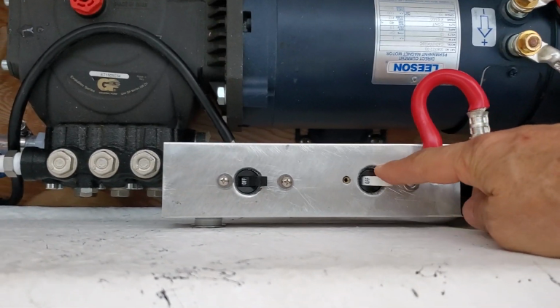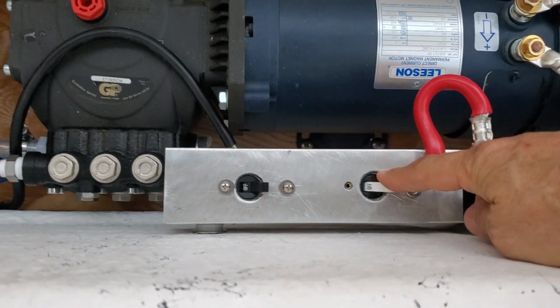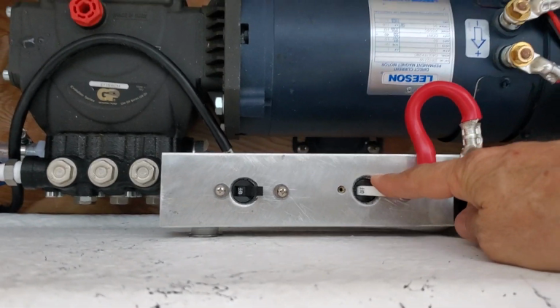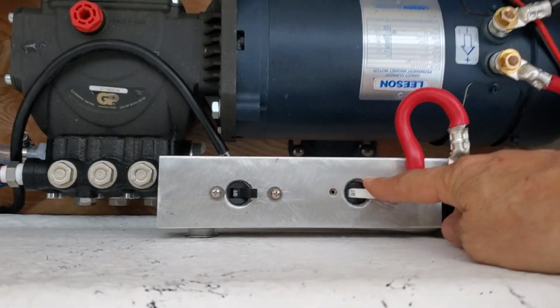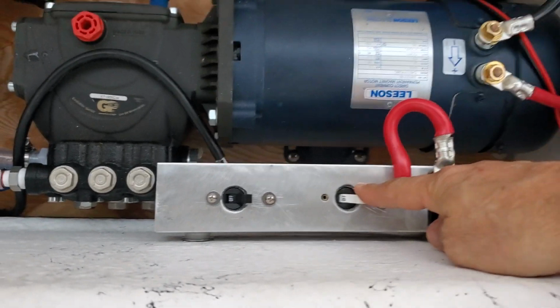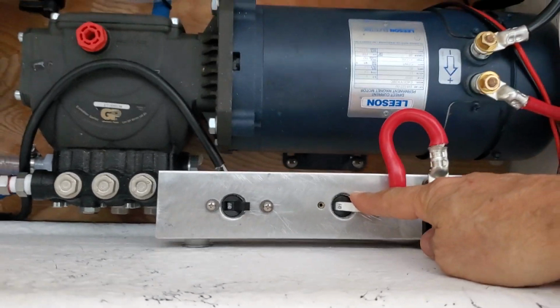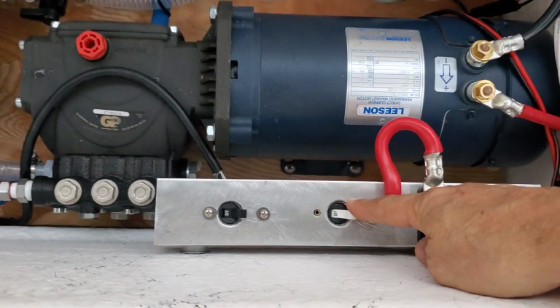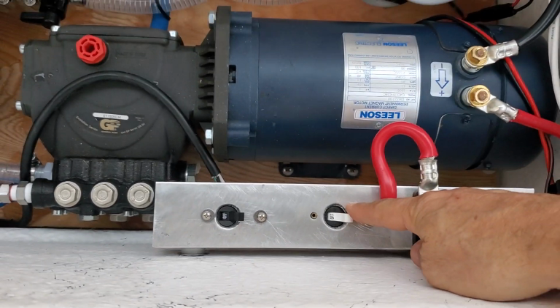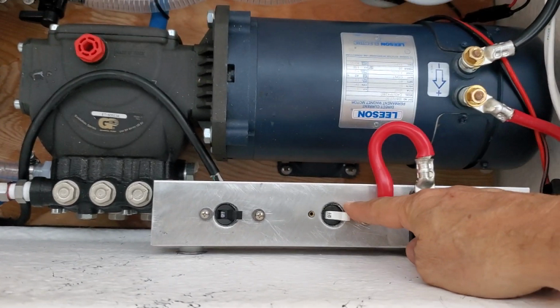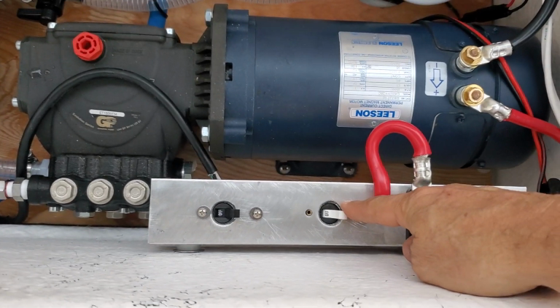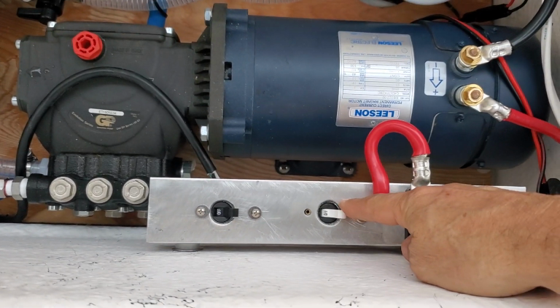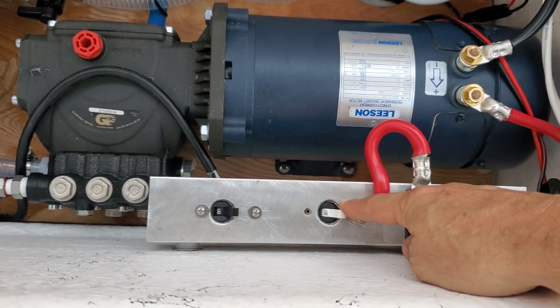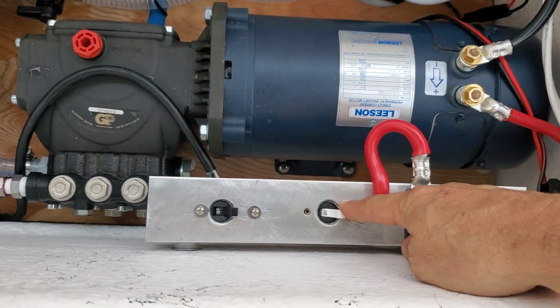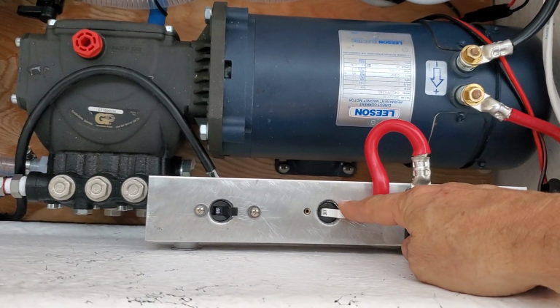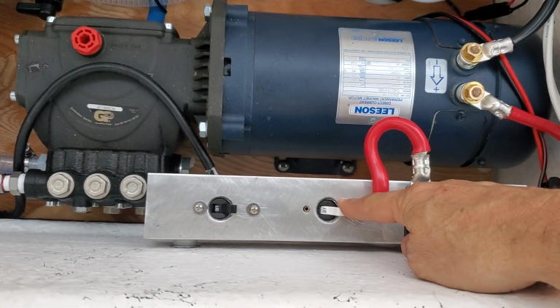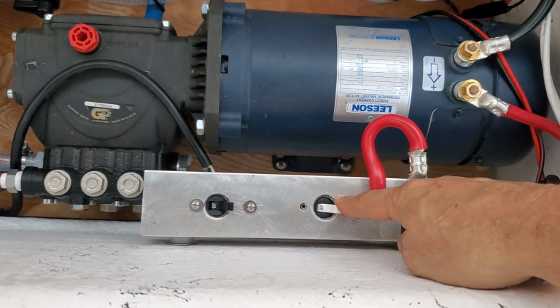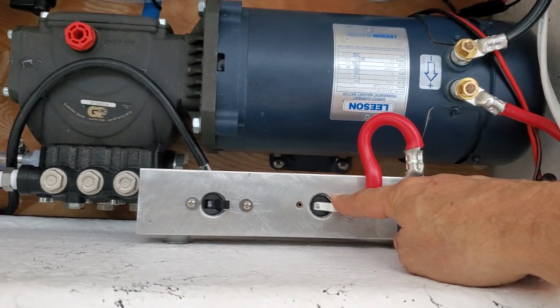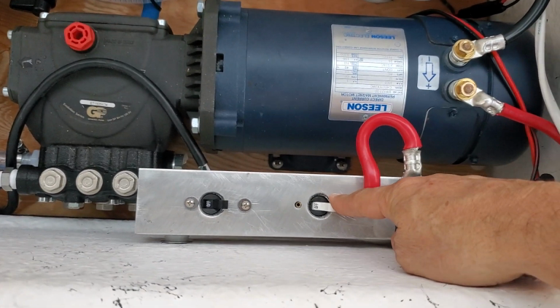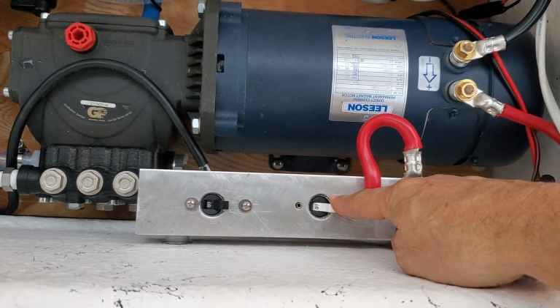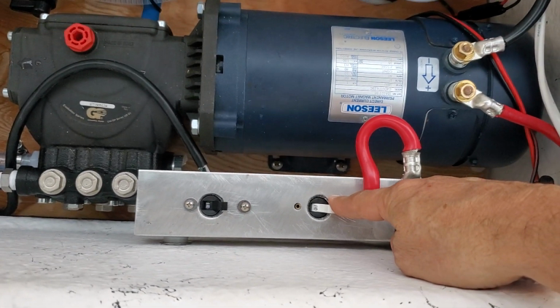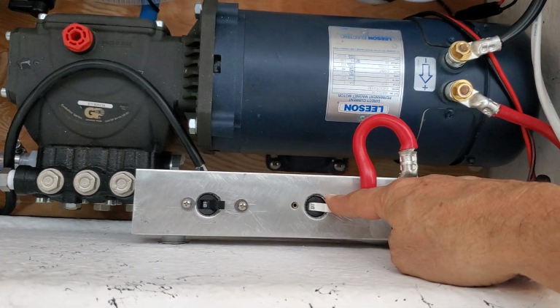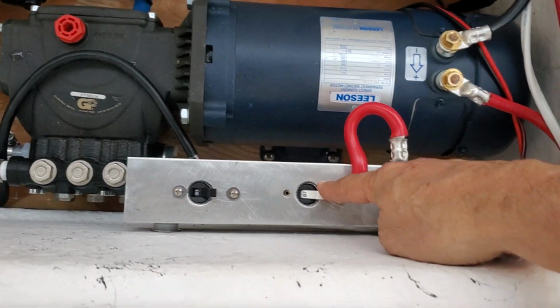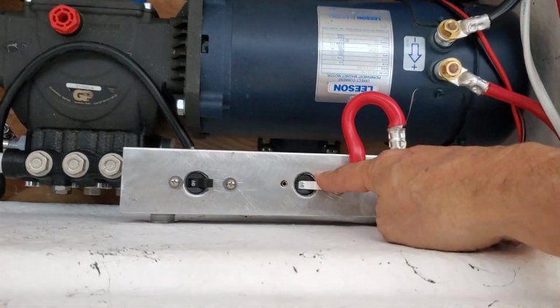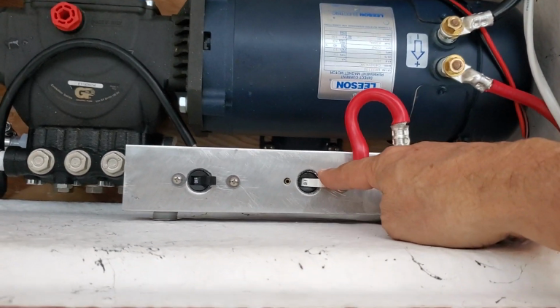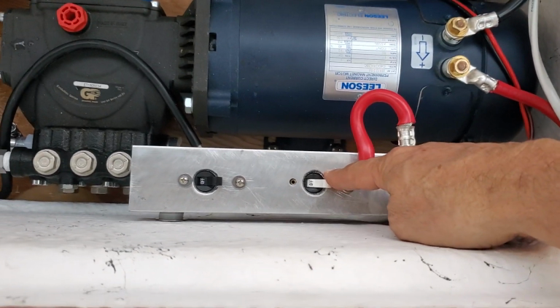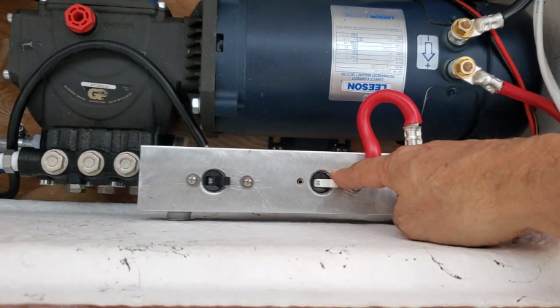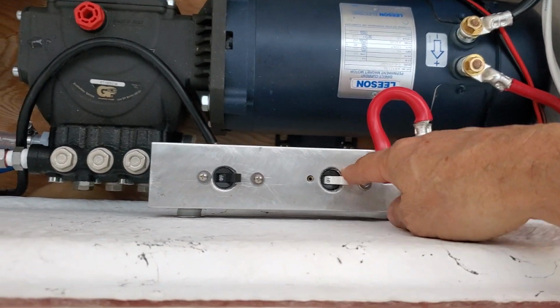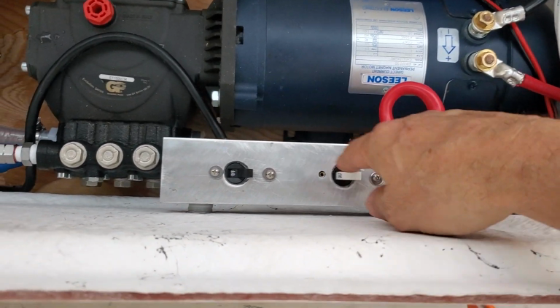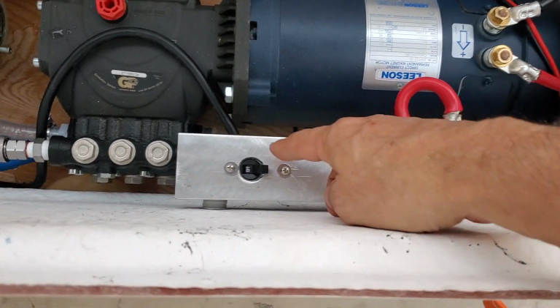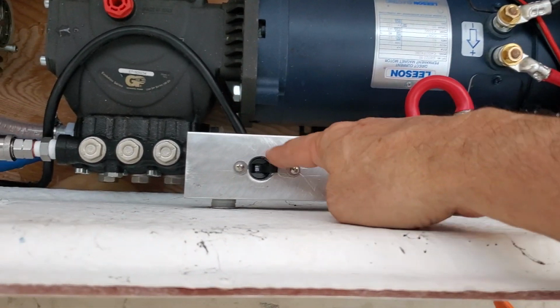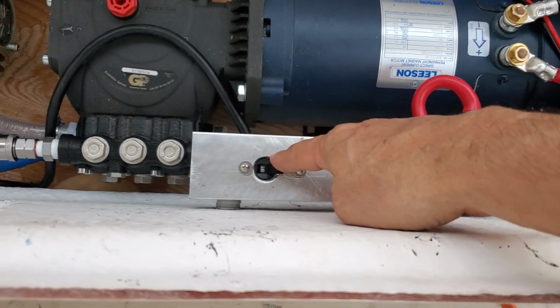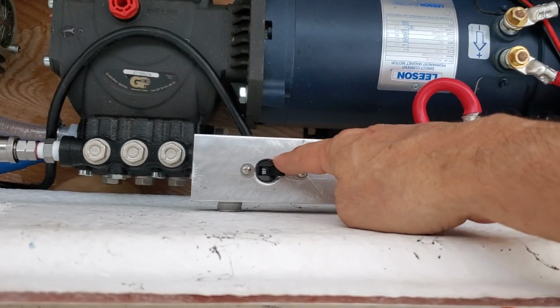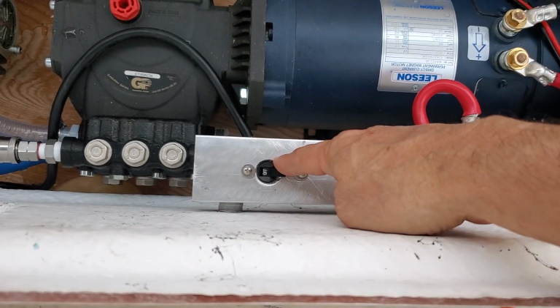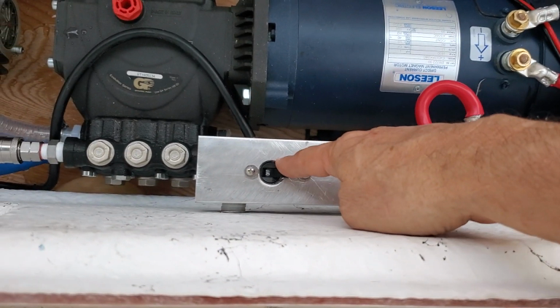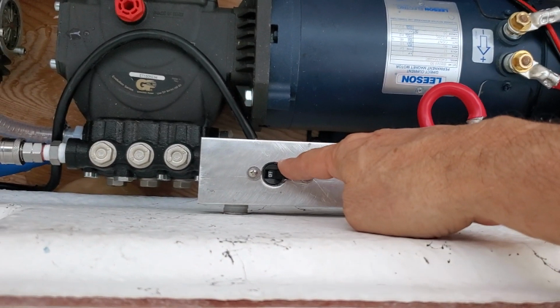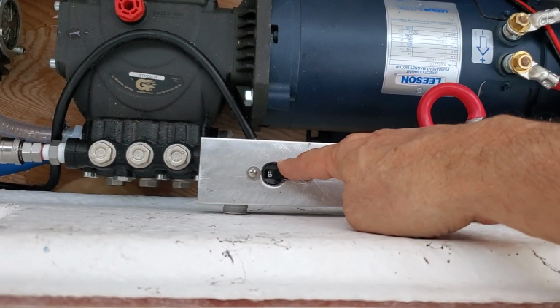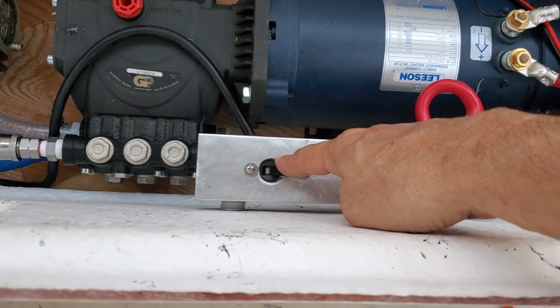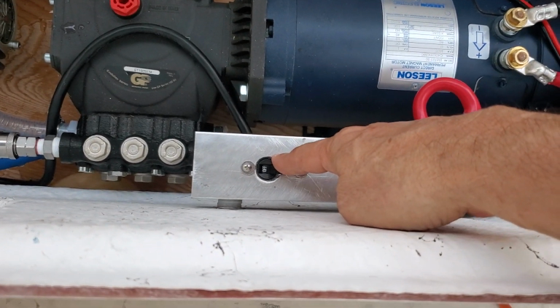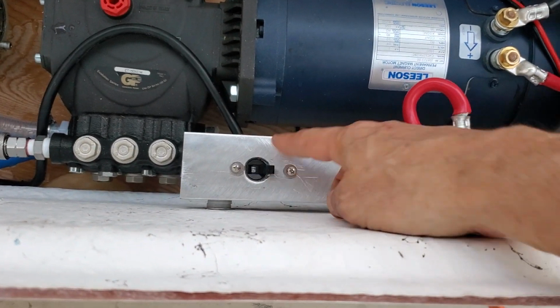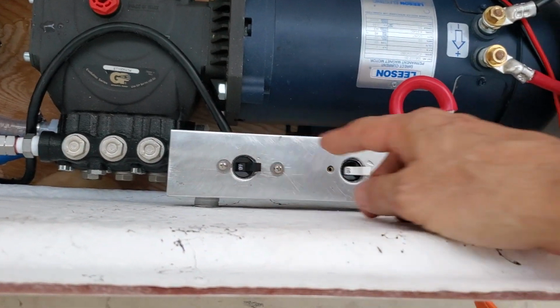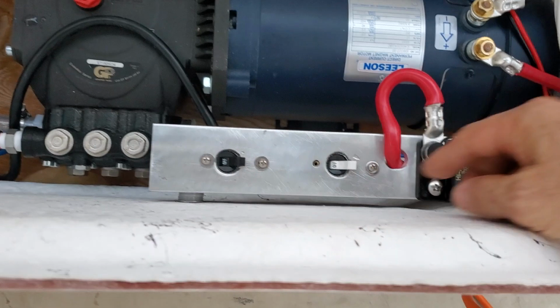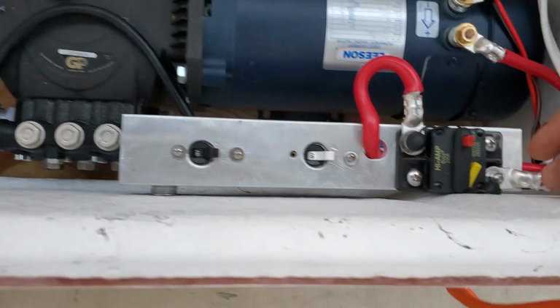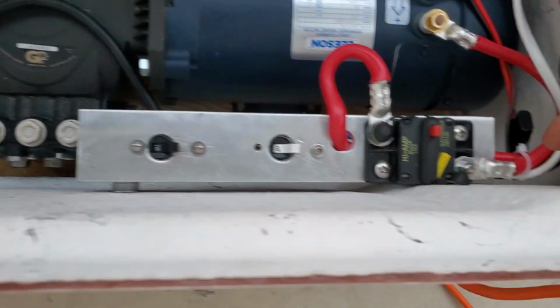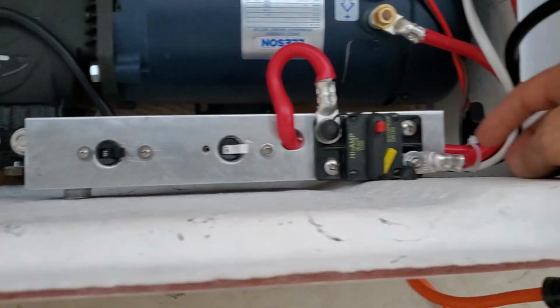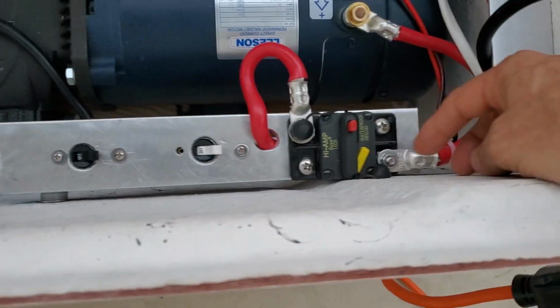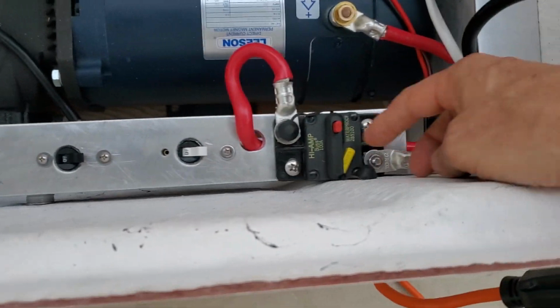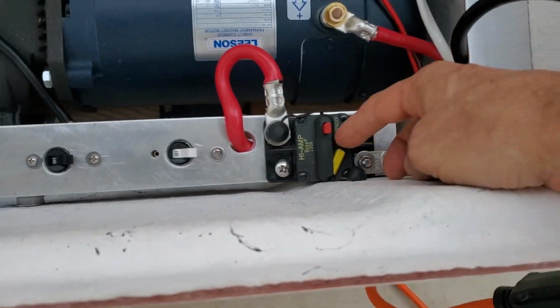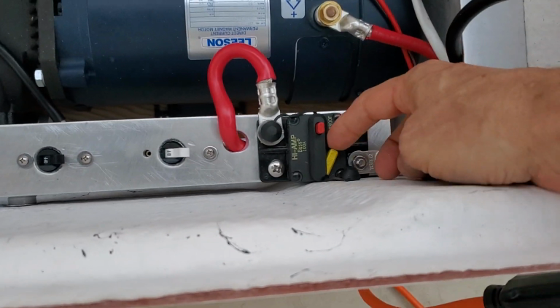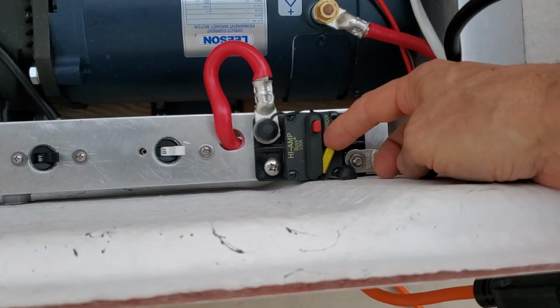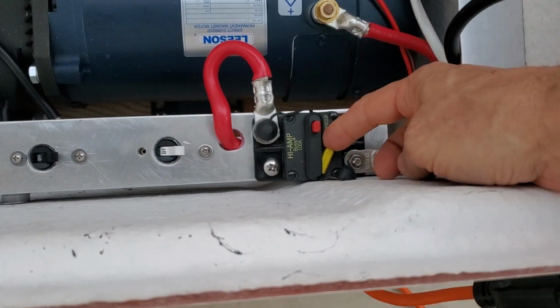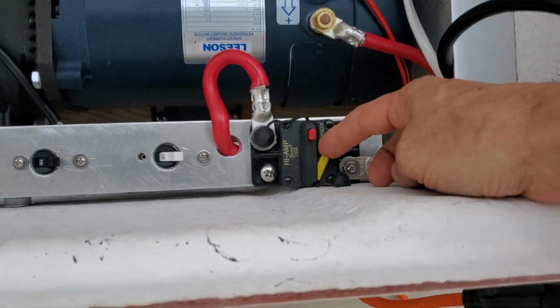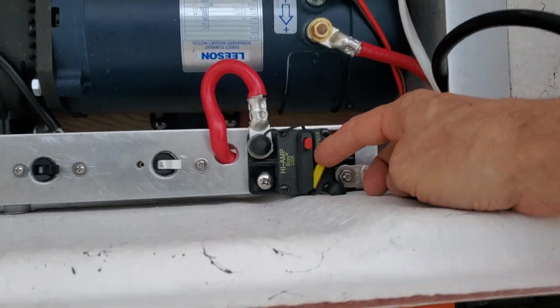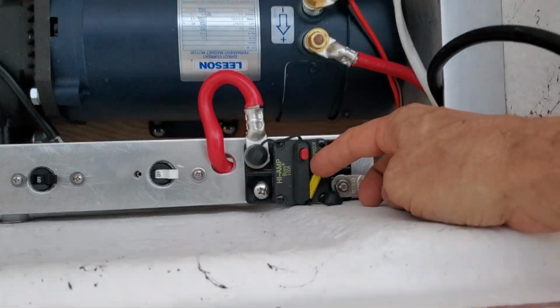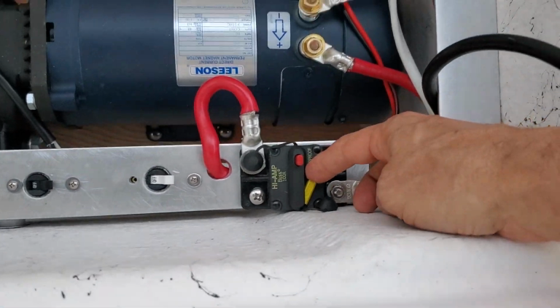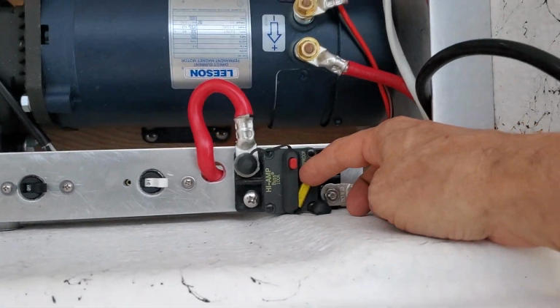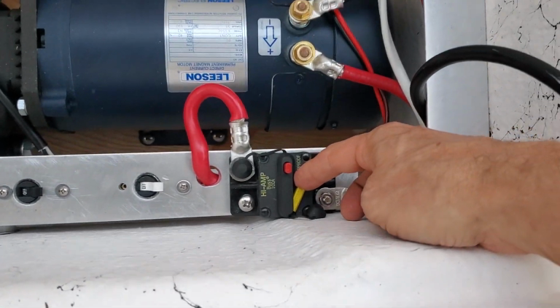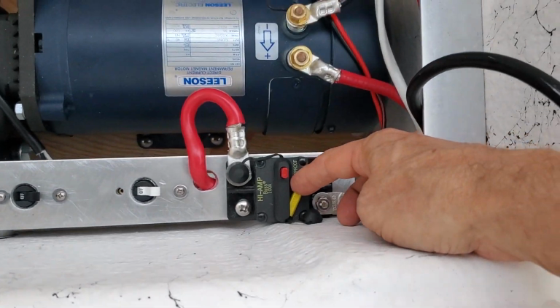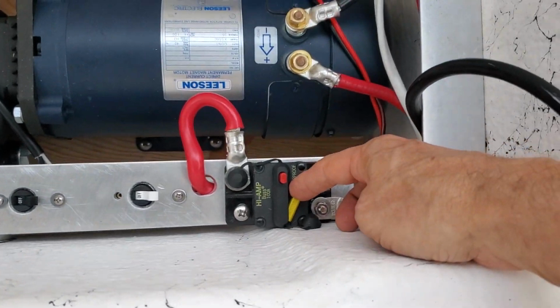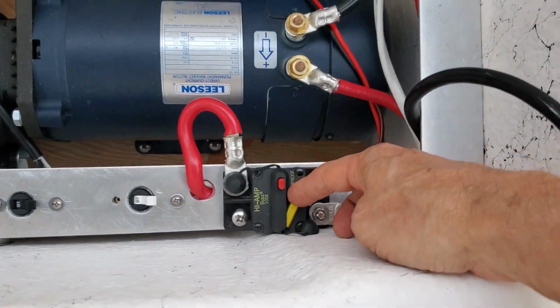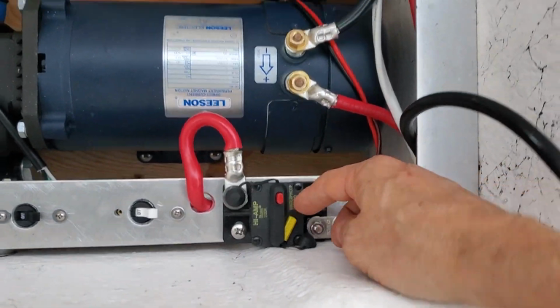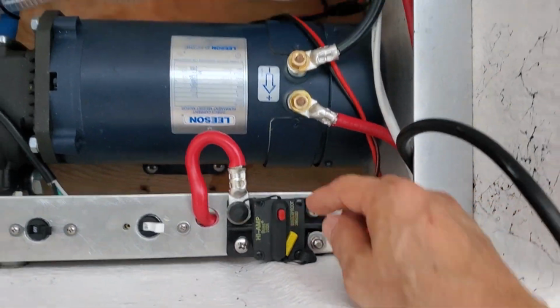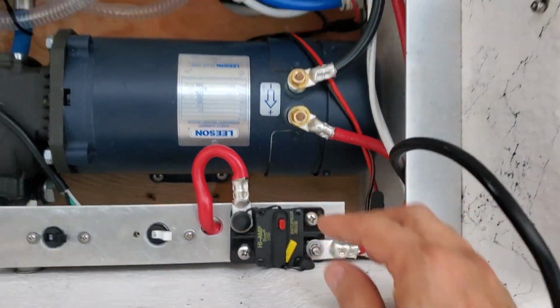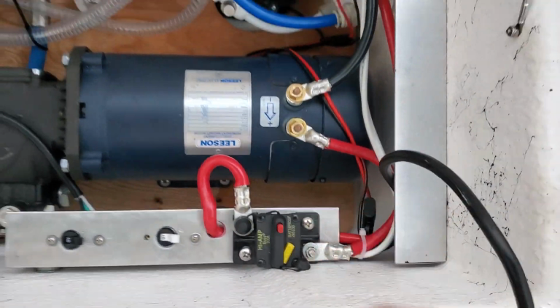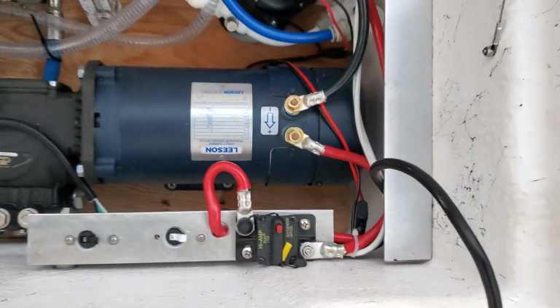Here are his switches. This is his priming the boost pump switch, this is the 110 volt switch, and this is the 12 volt switch.